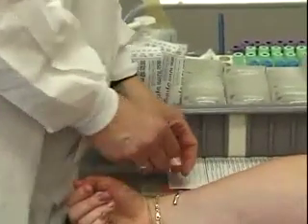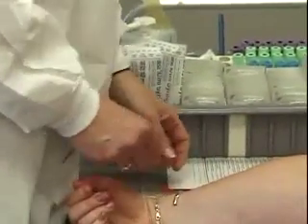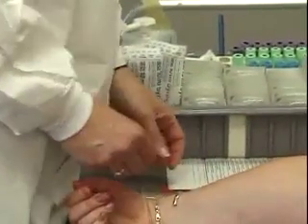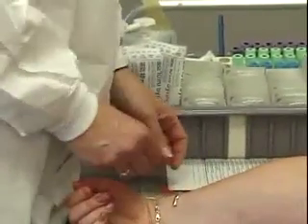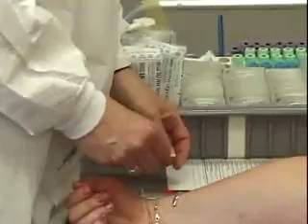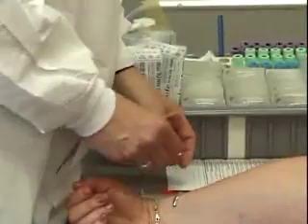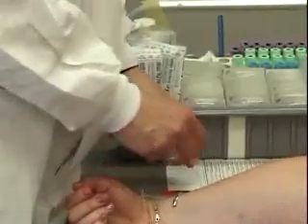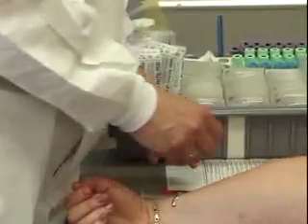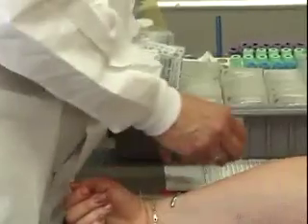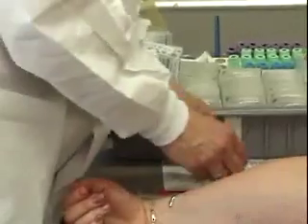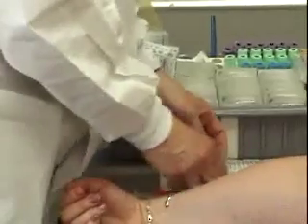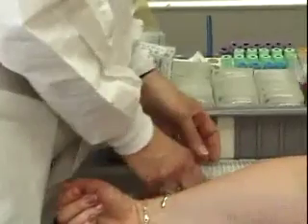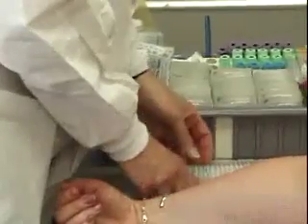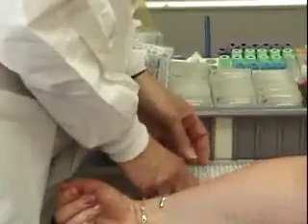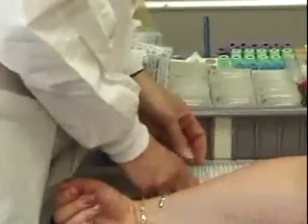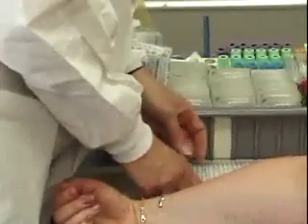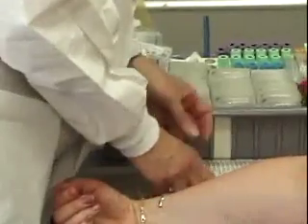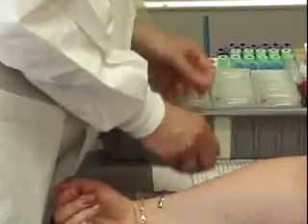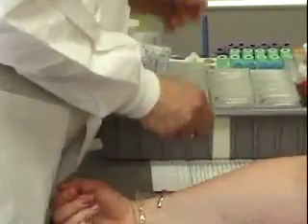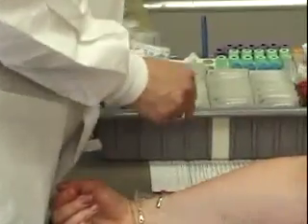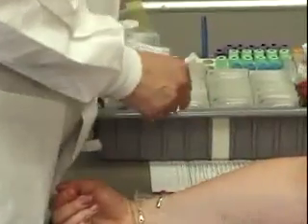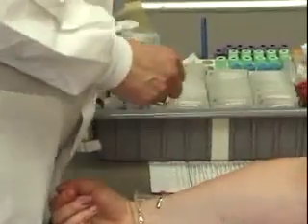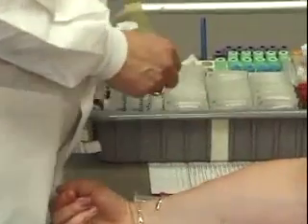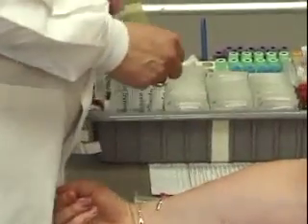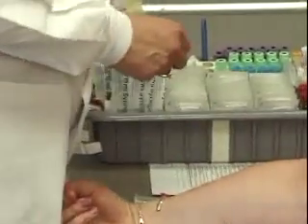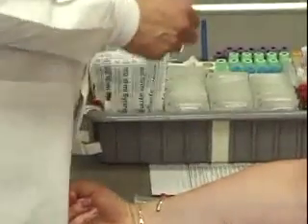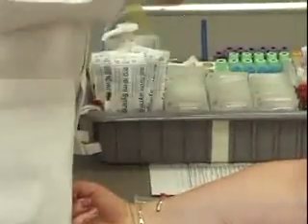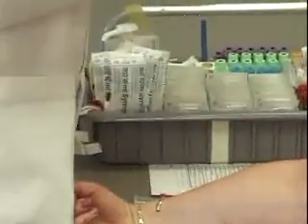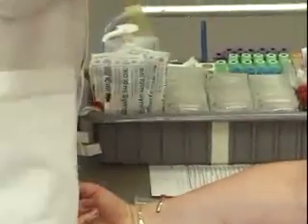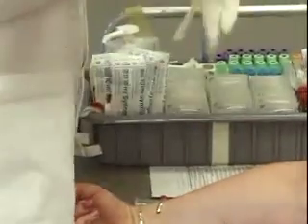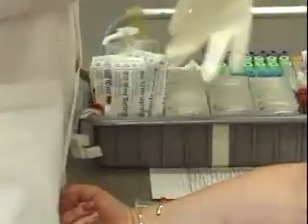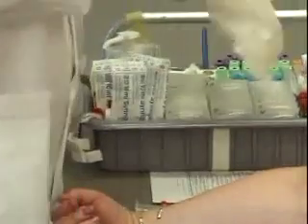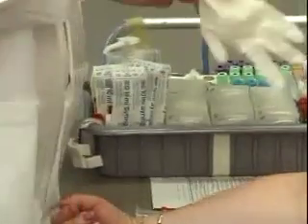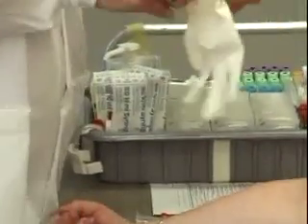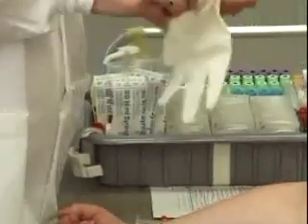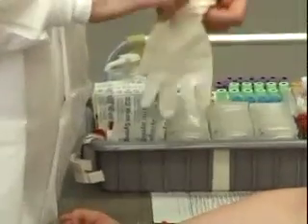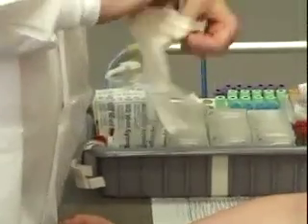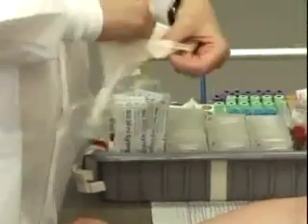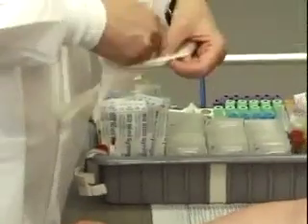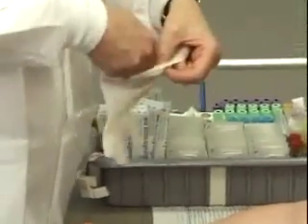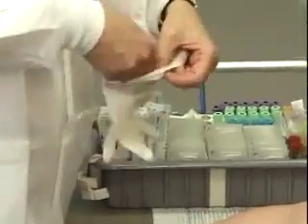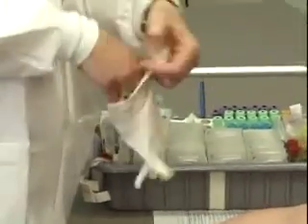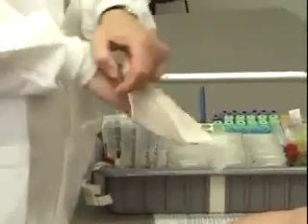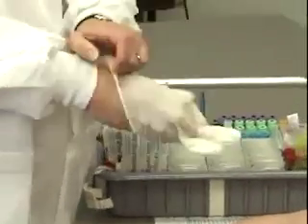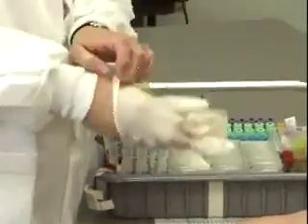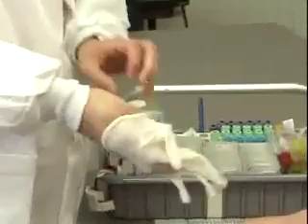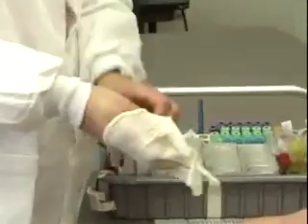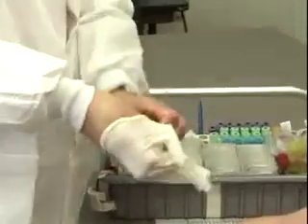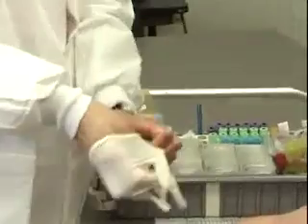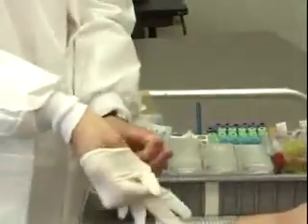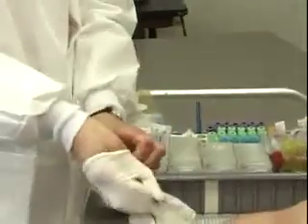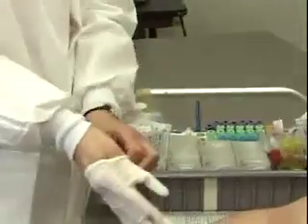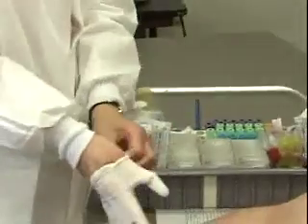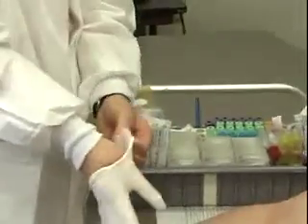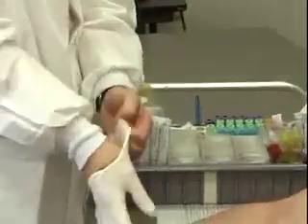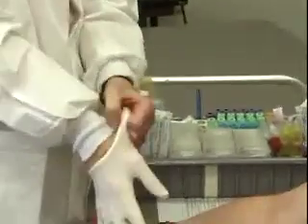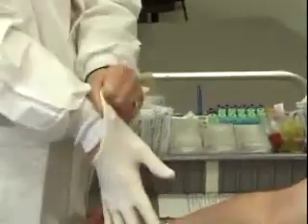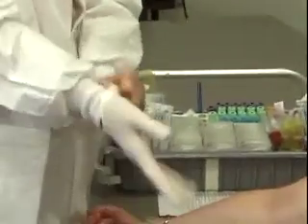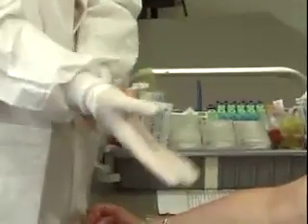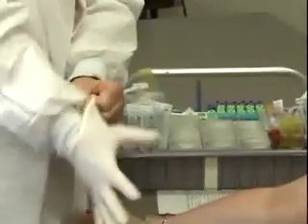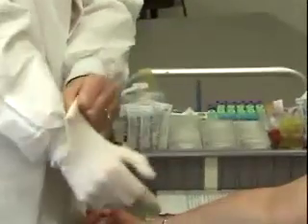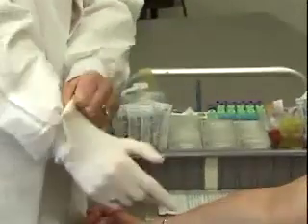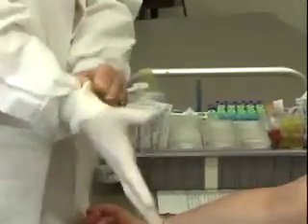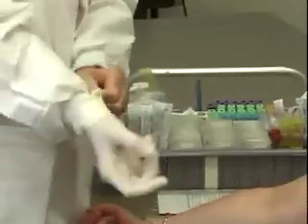I'm going to put my gloves on. You notice I do not have to put my gloves on until I actually get ready to do the stick.